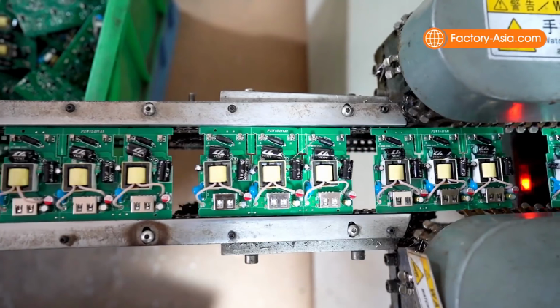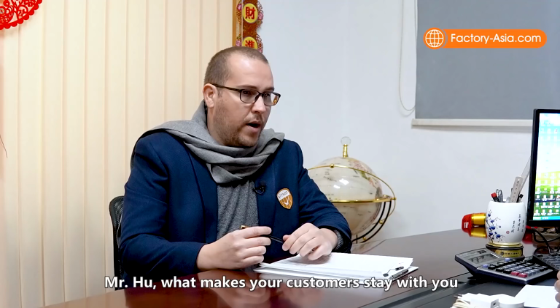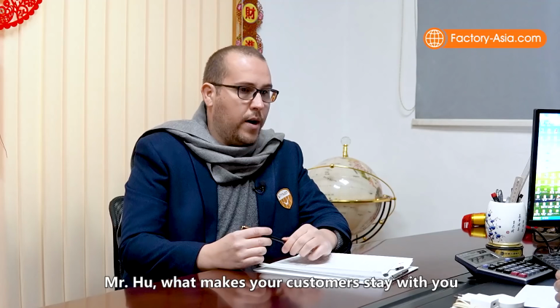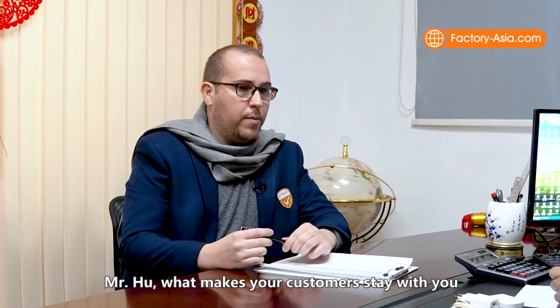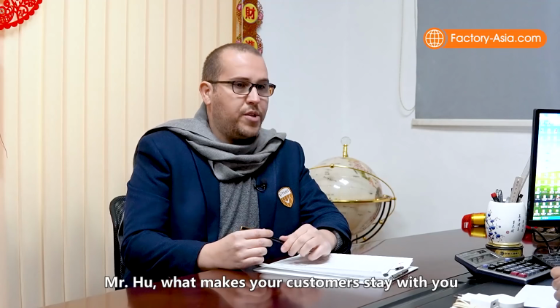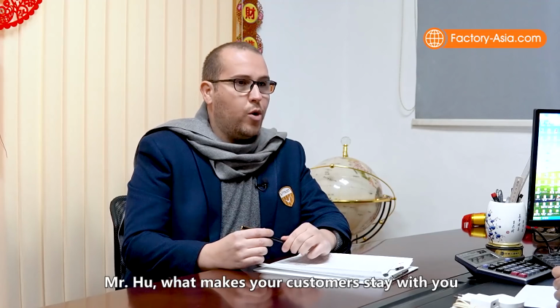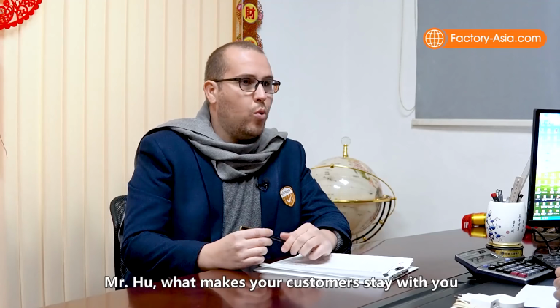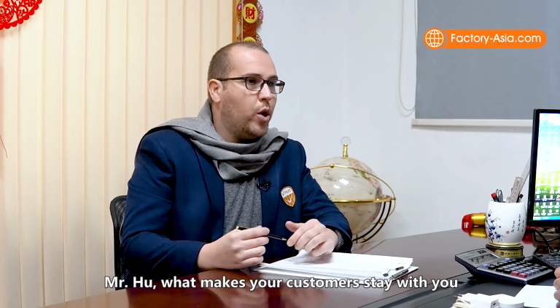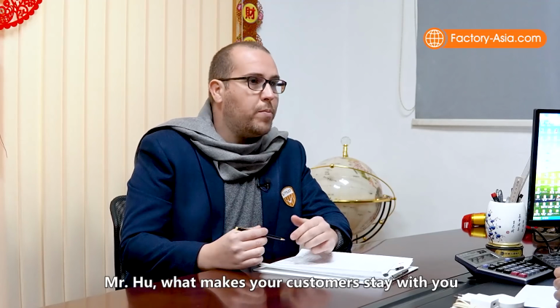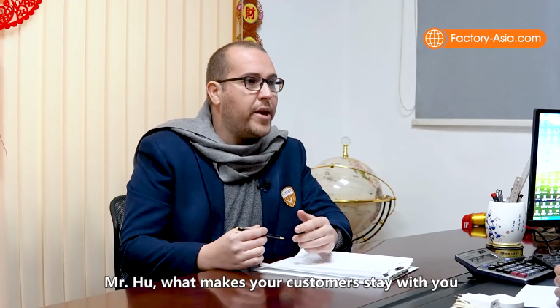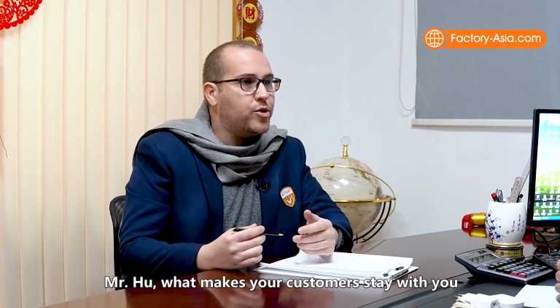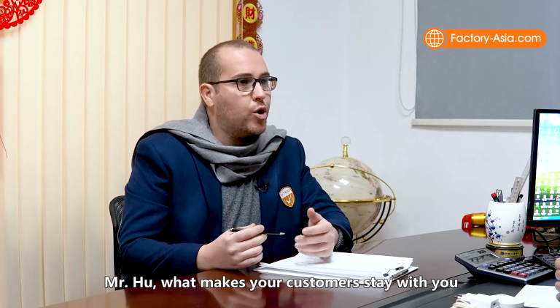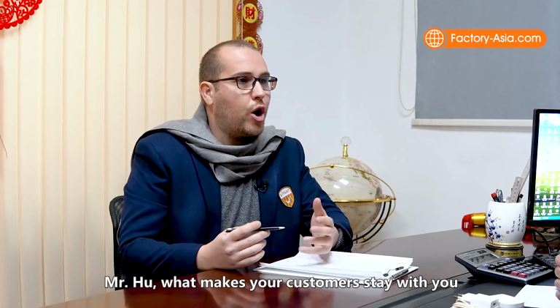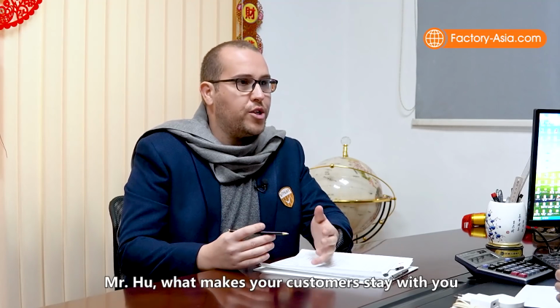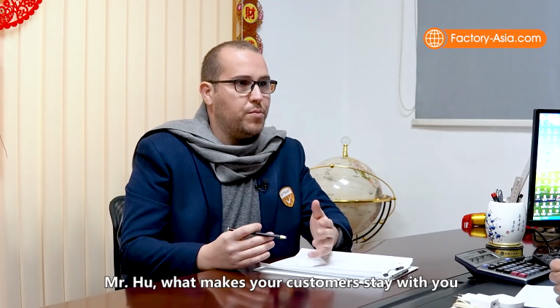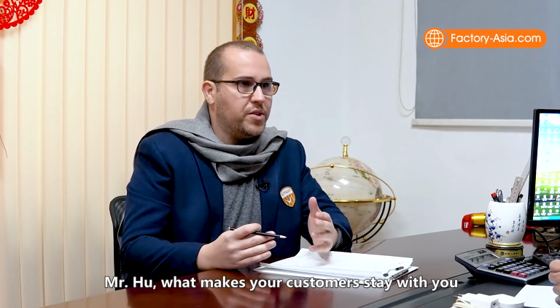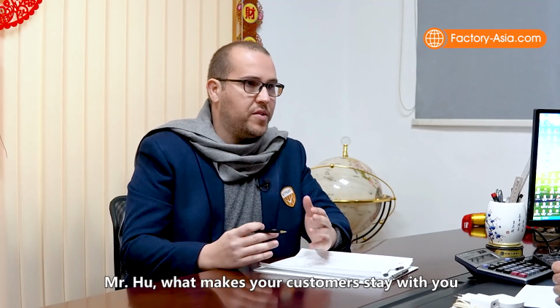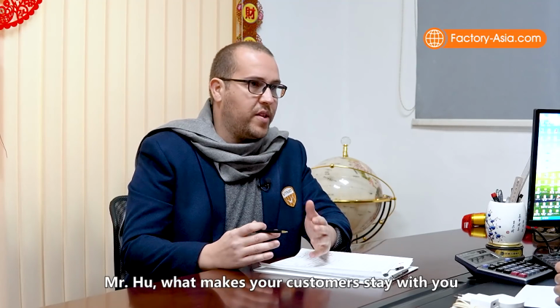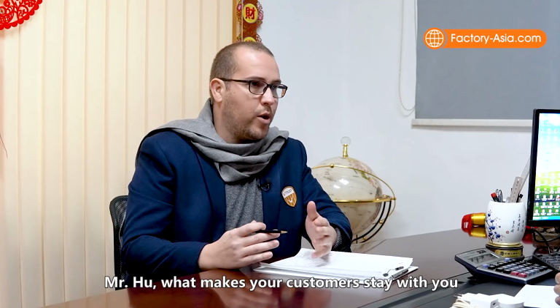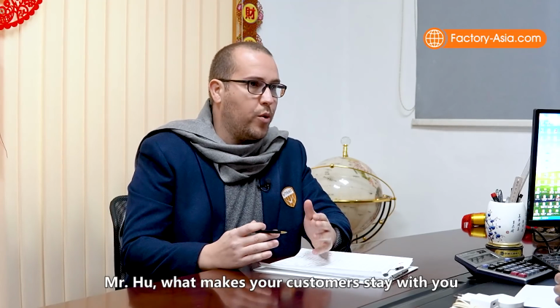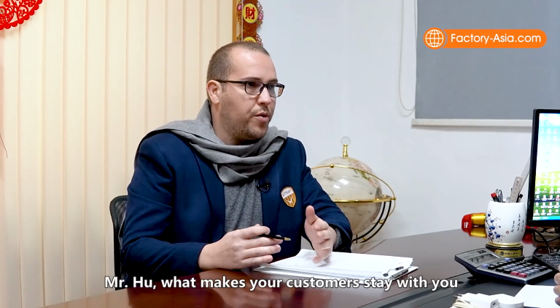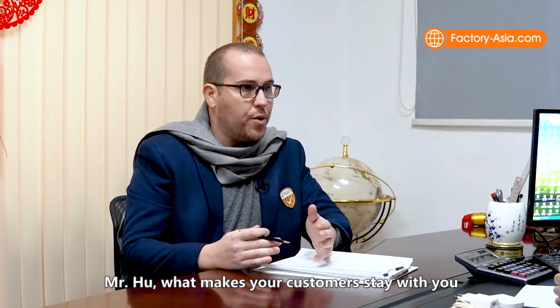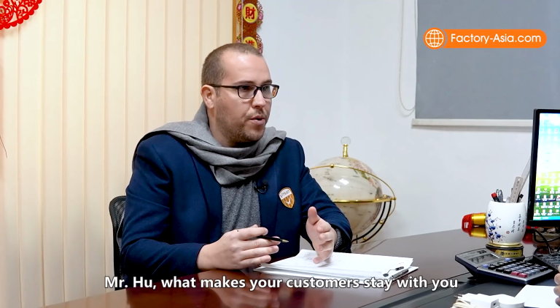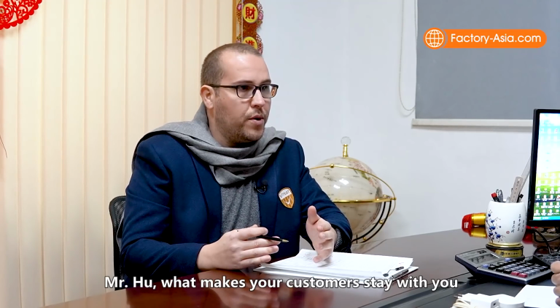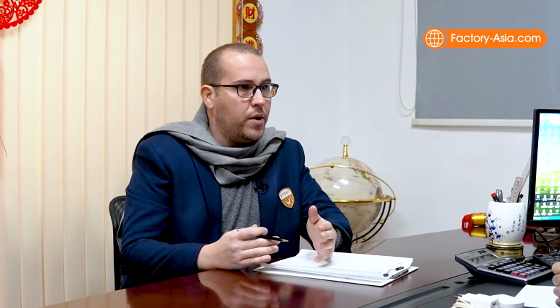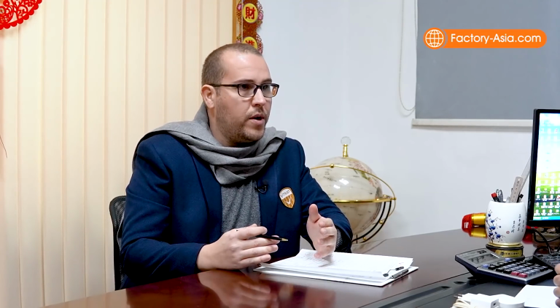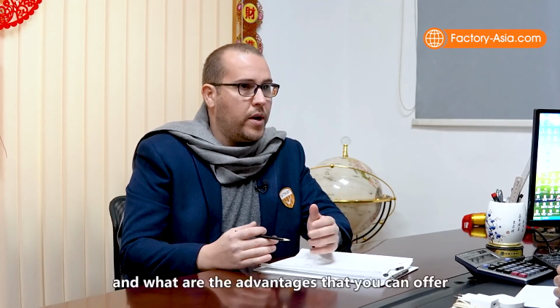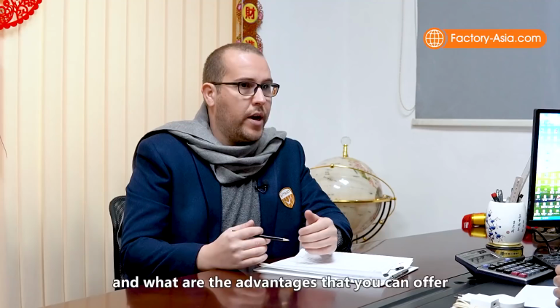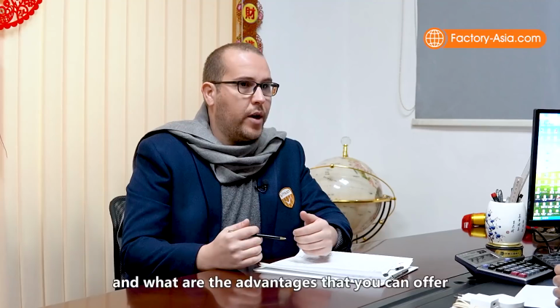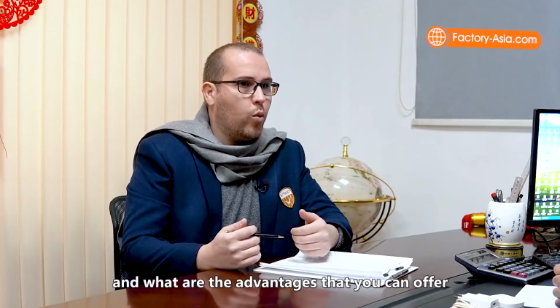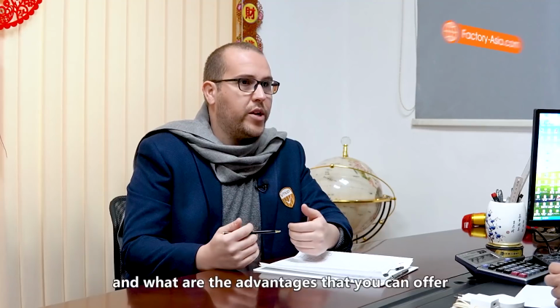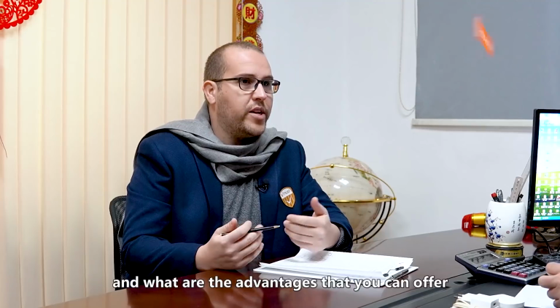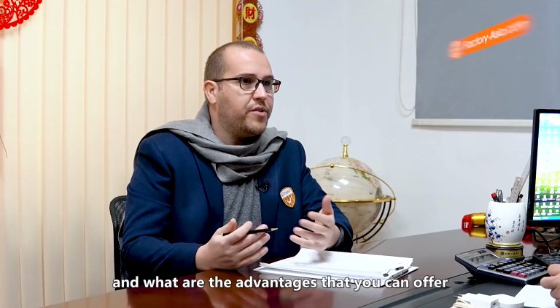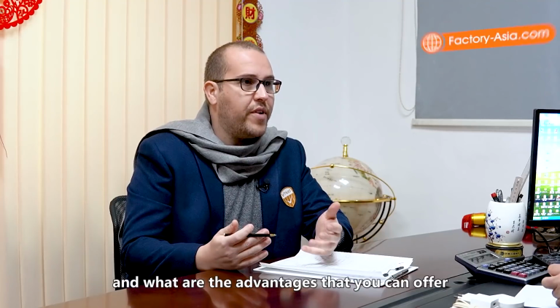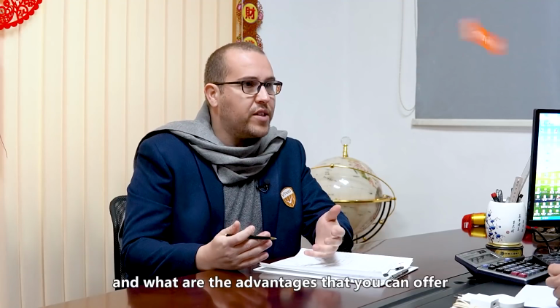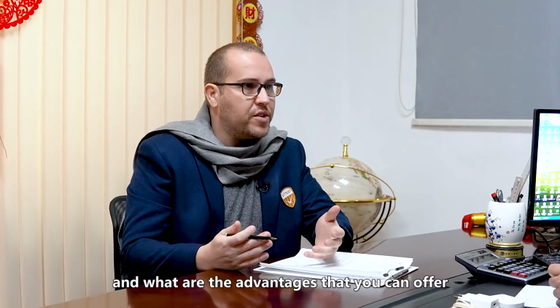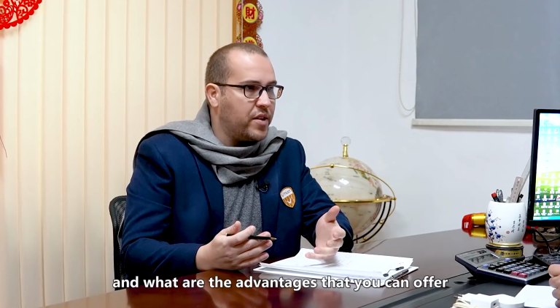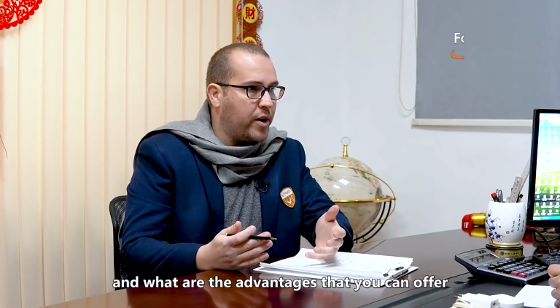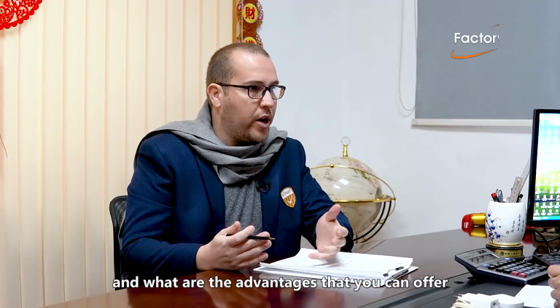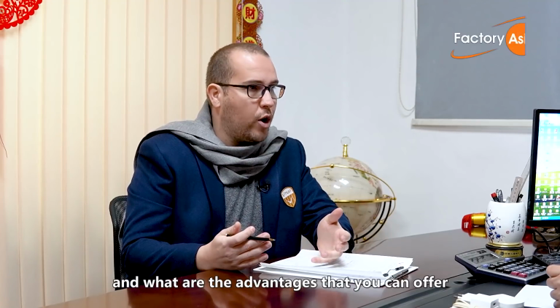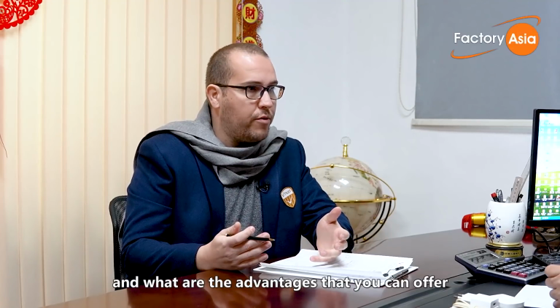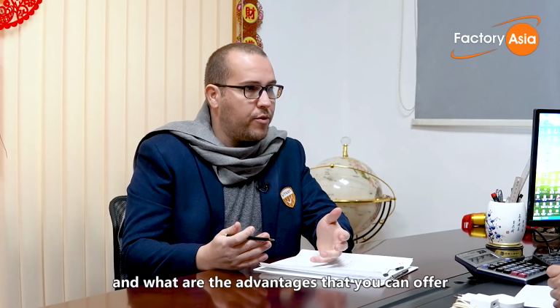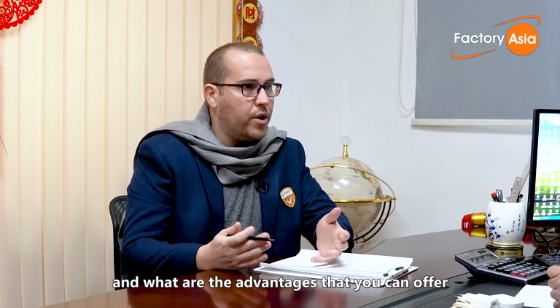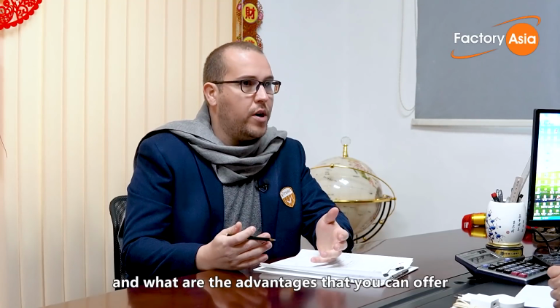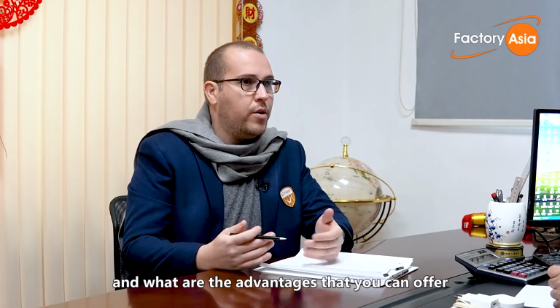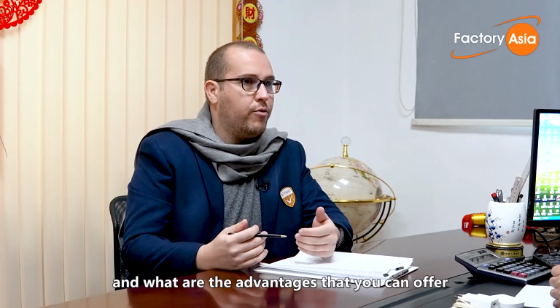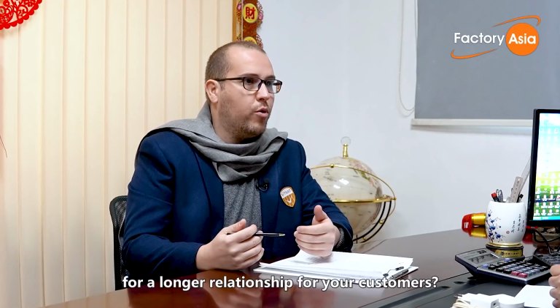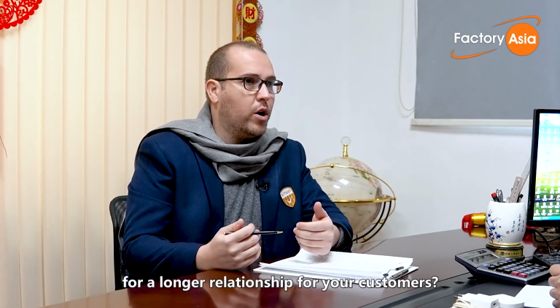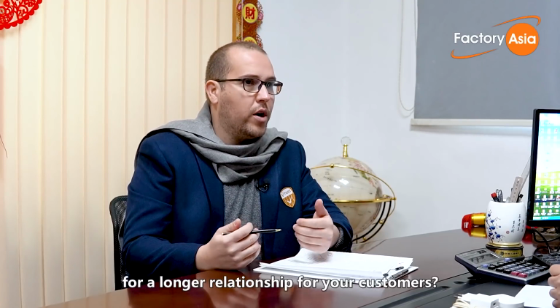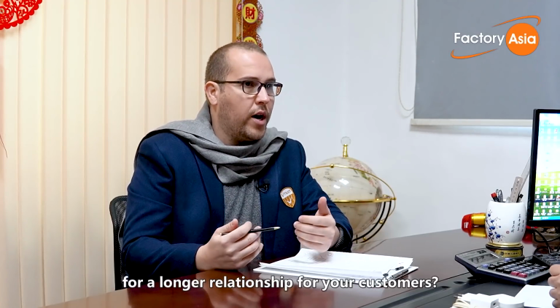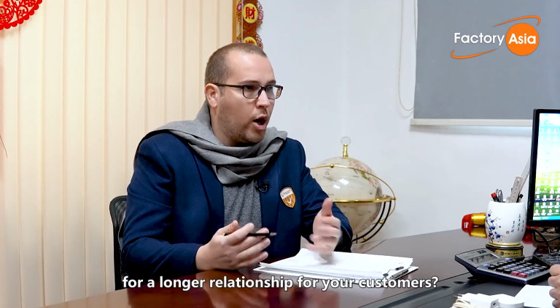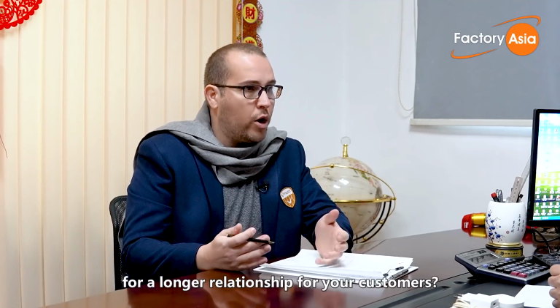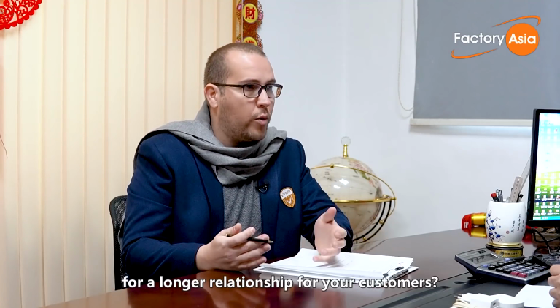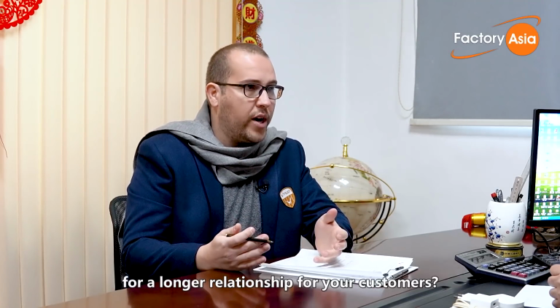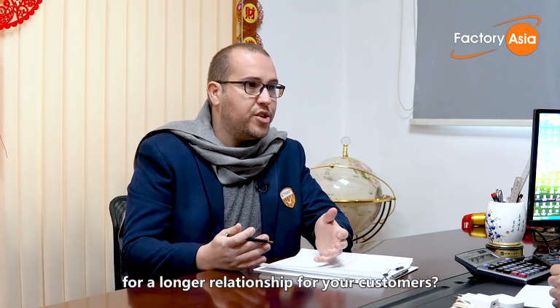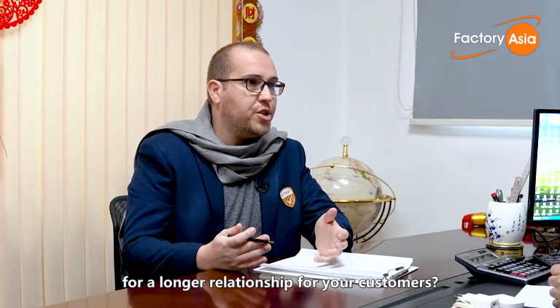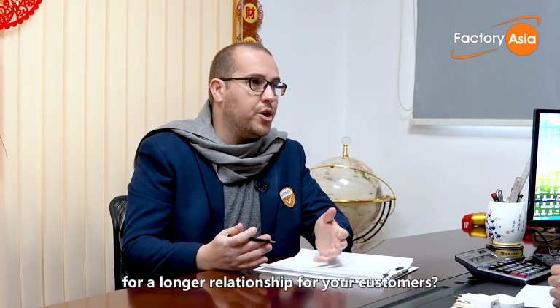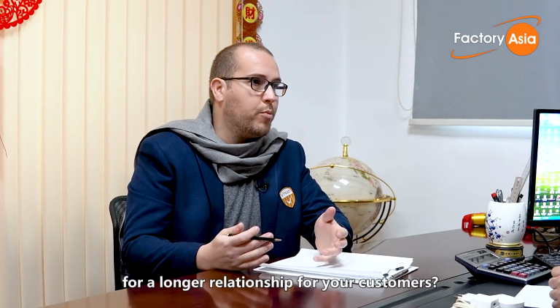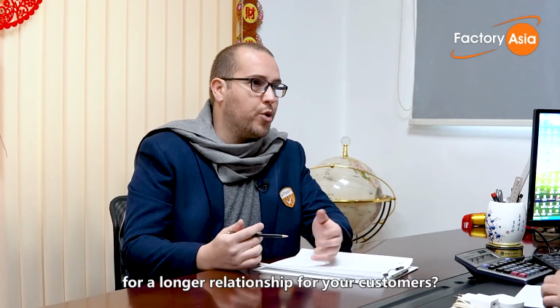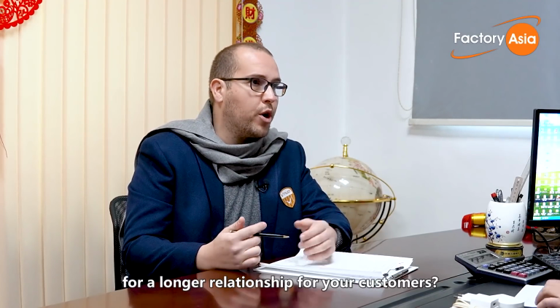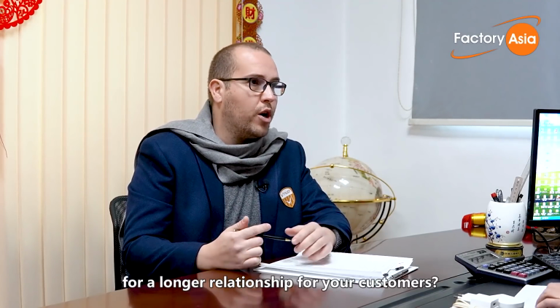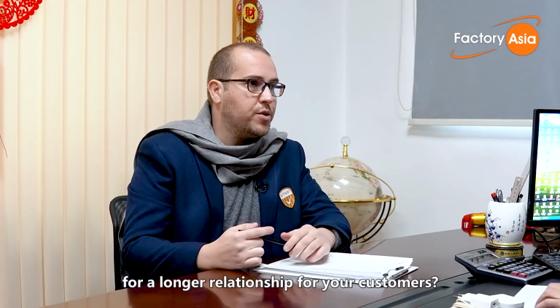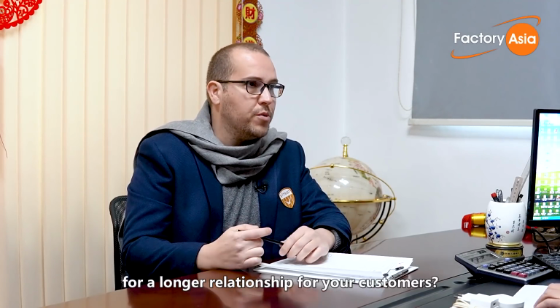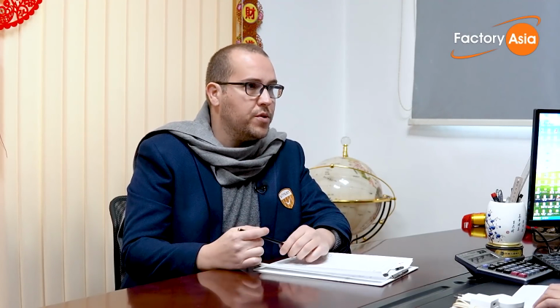Mr. Hu, what makes your customers stay with you? And what are the advantages that you can offer for a longer relationship with your customers?